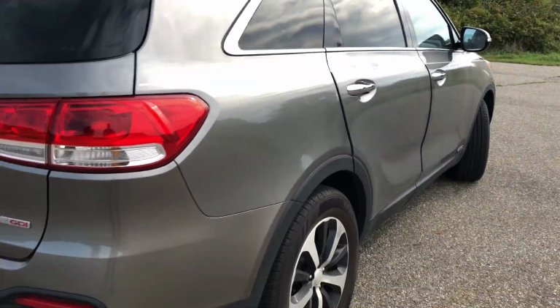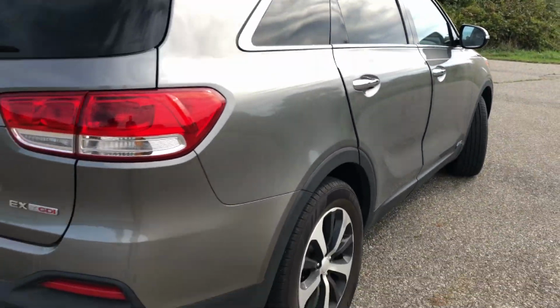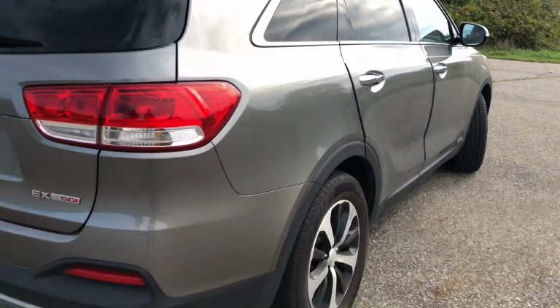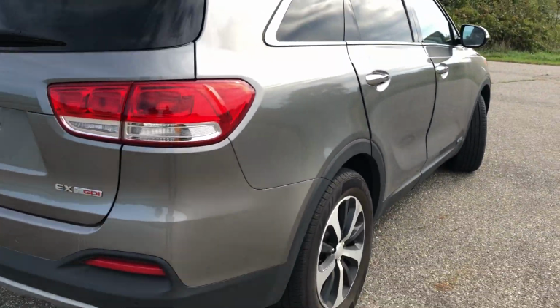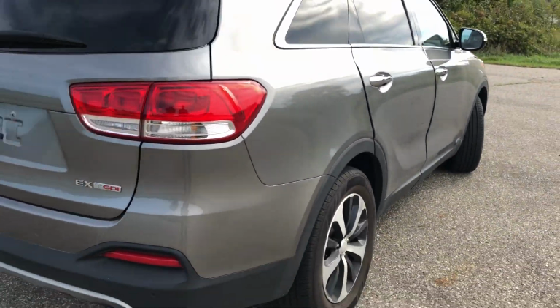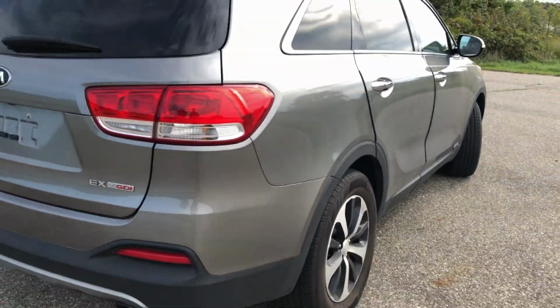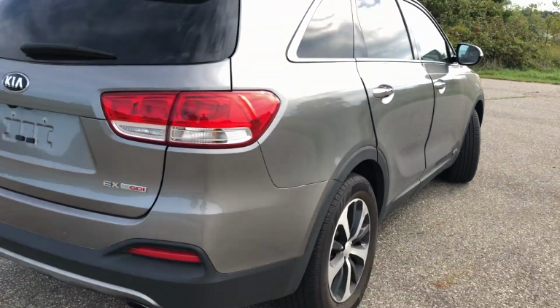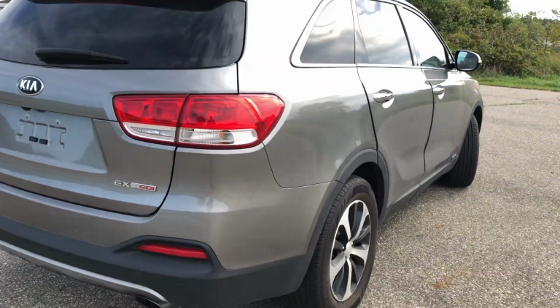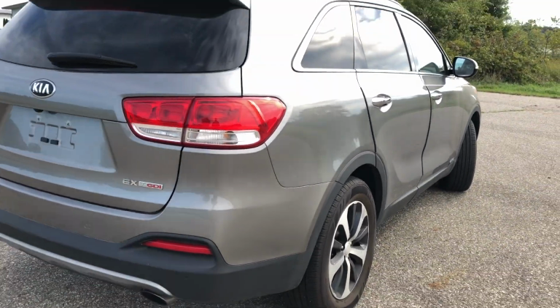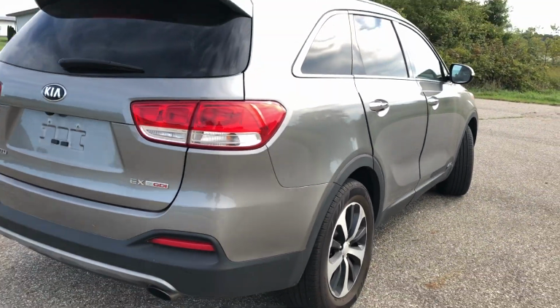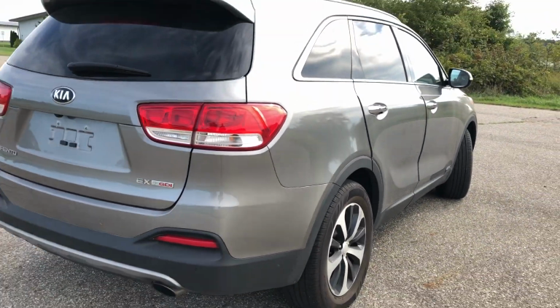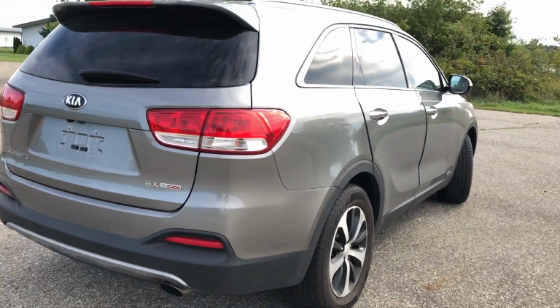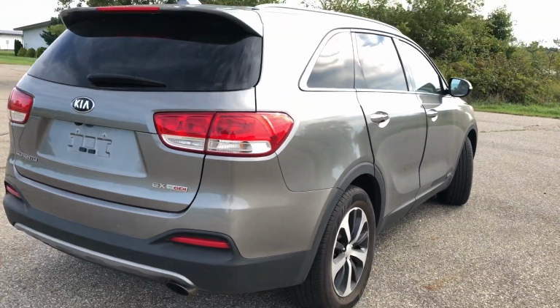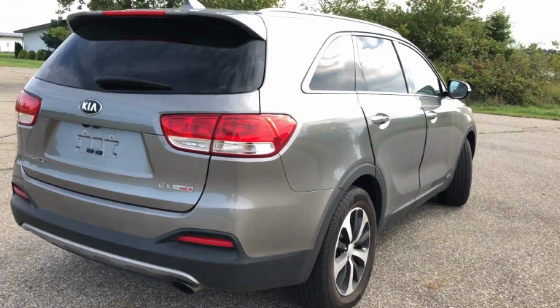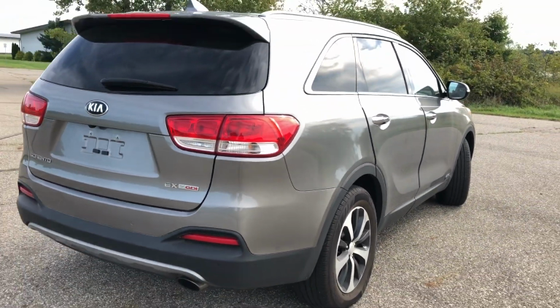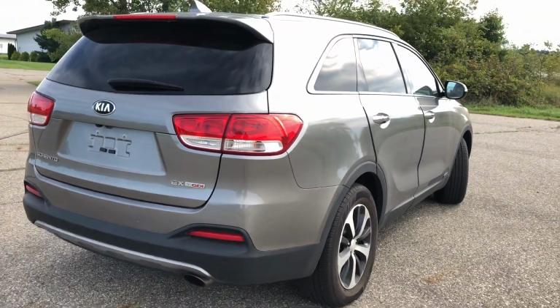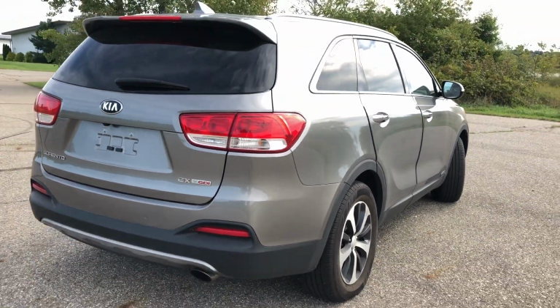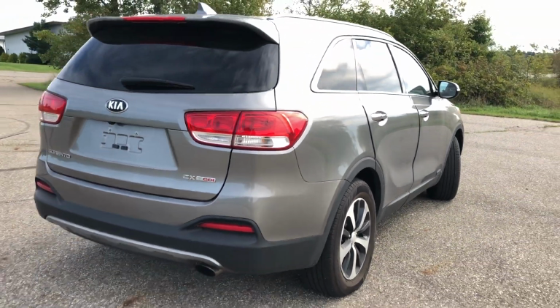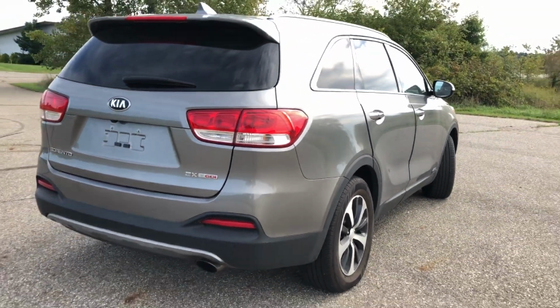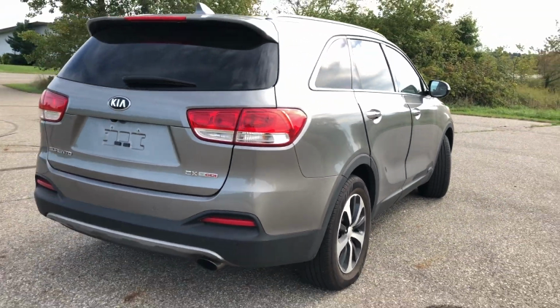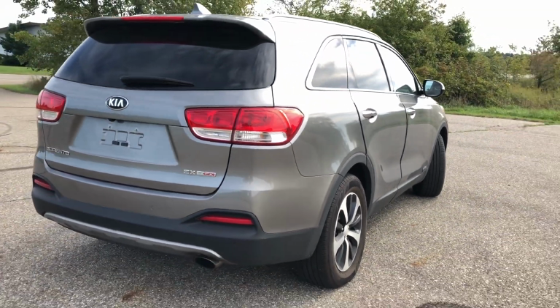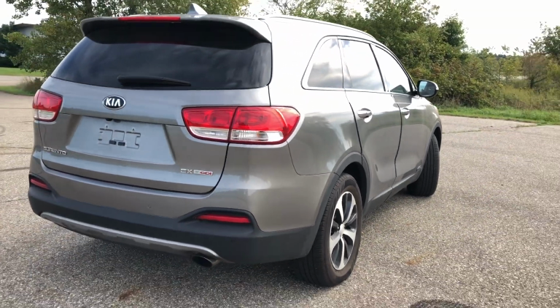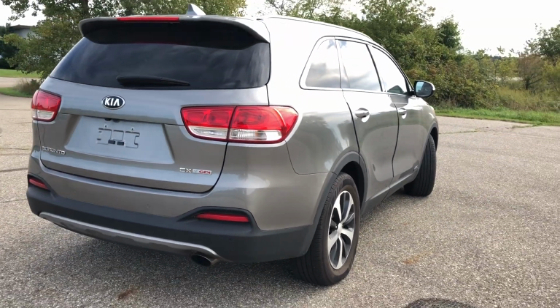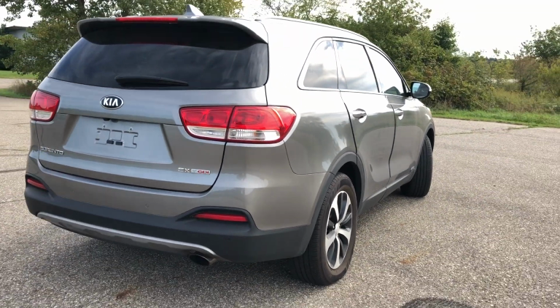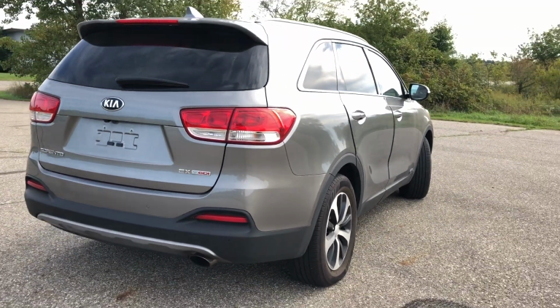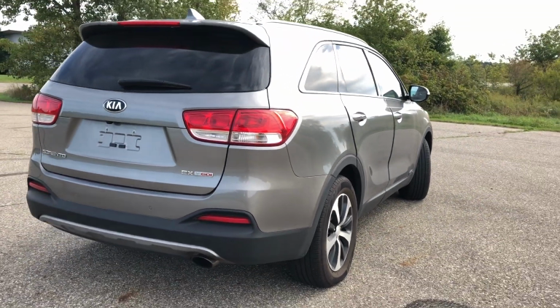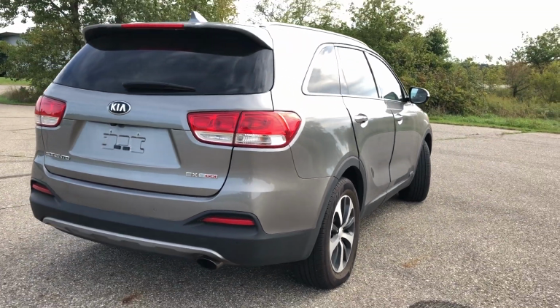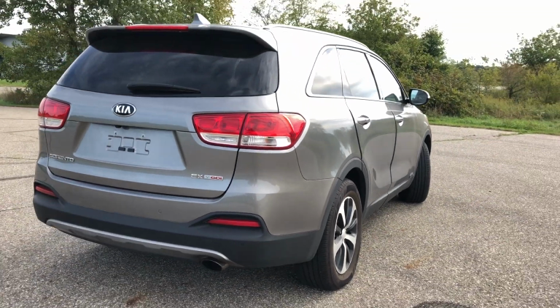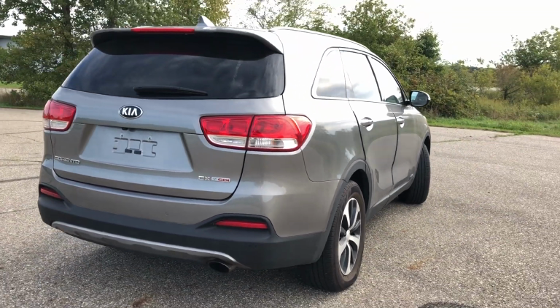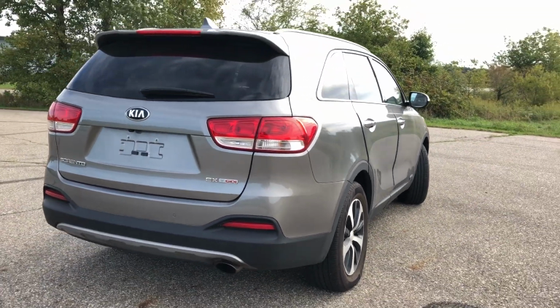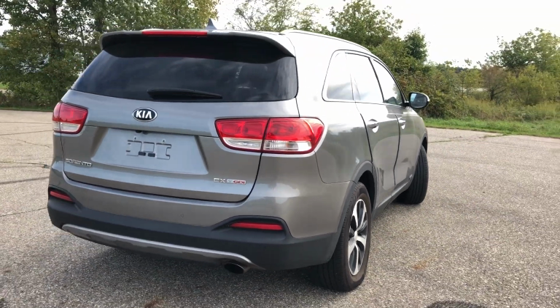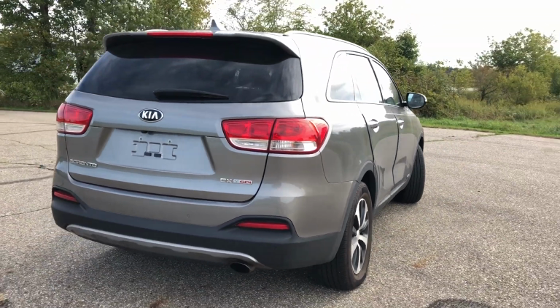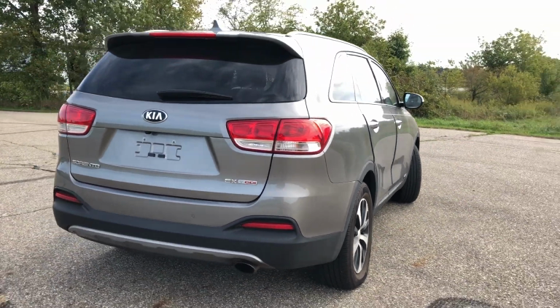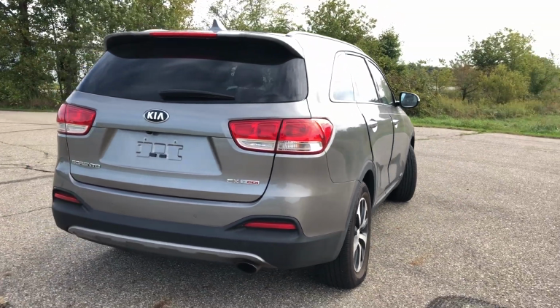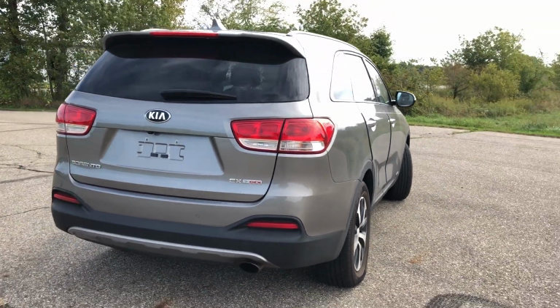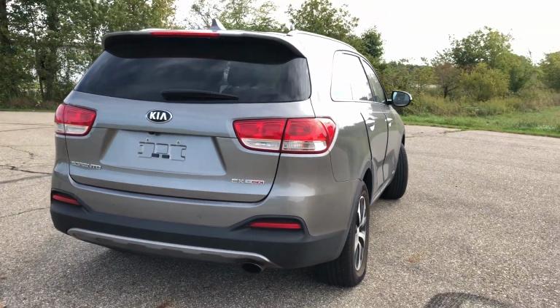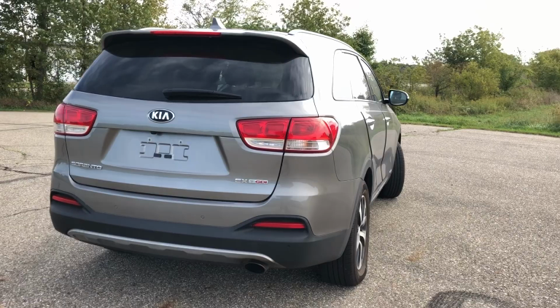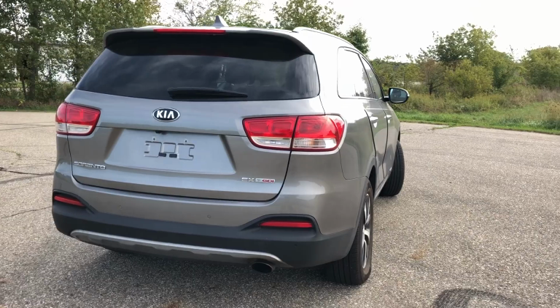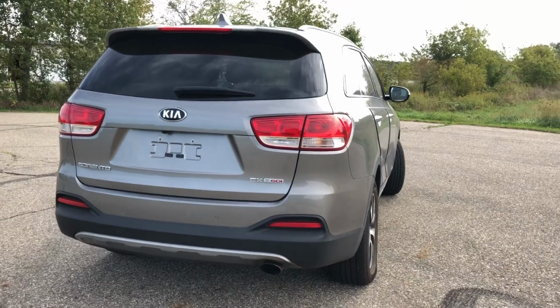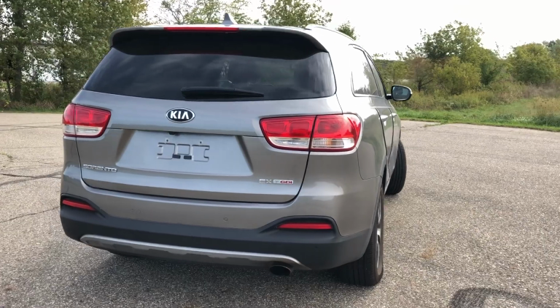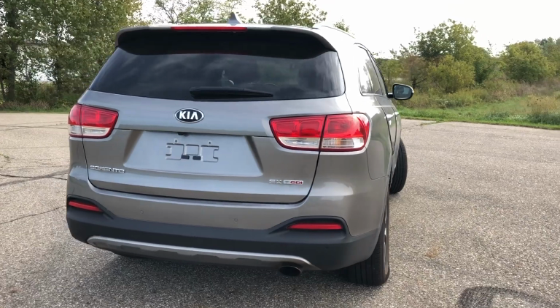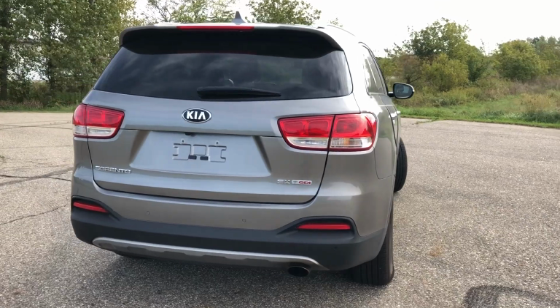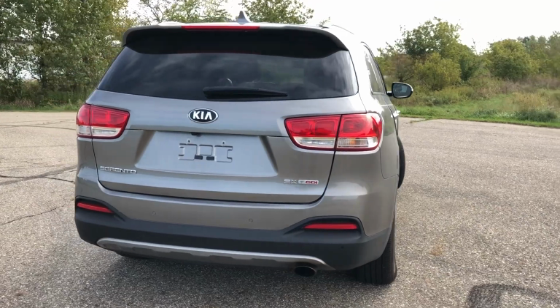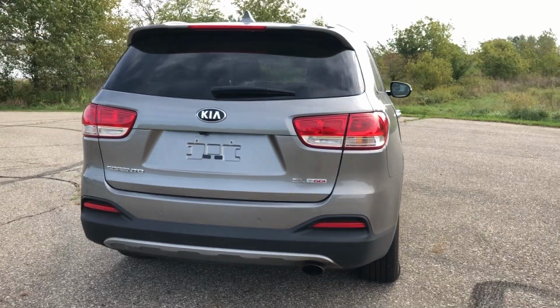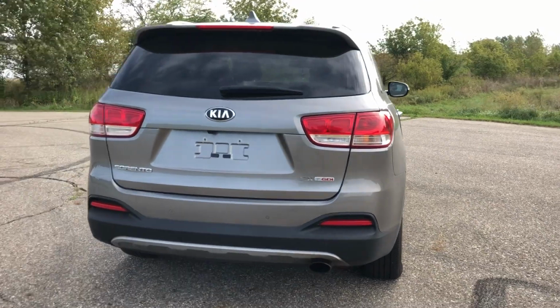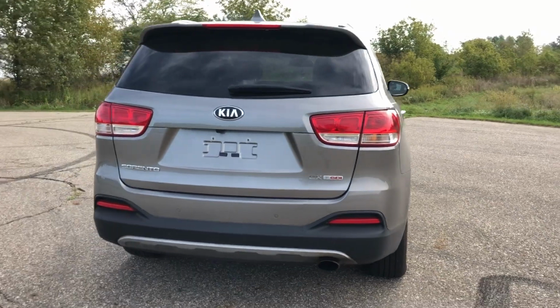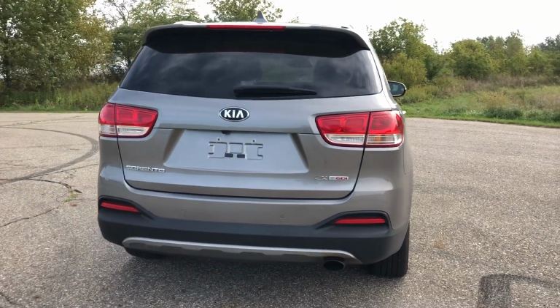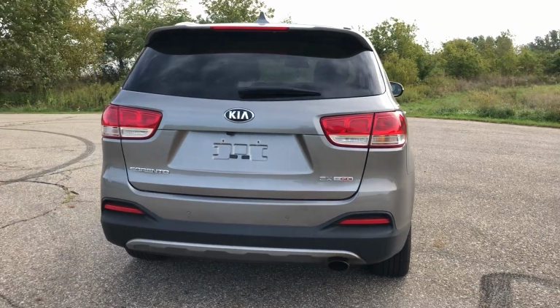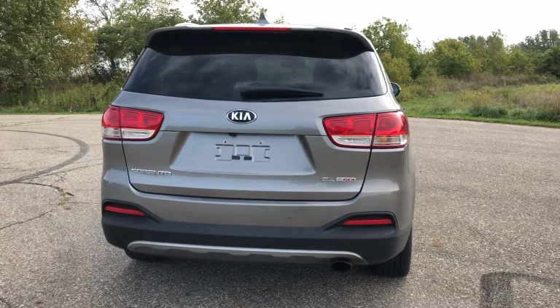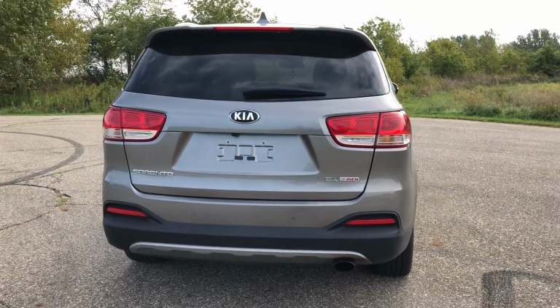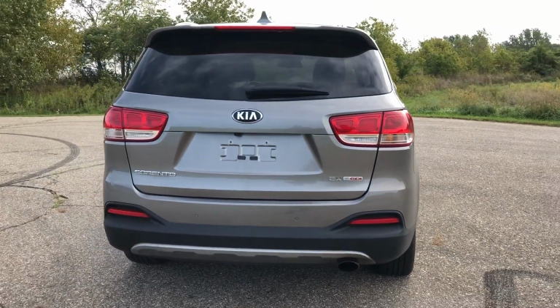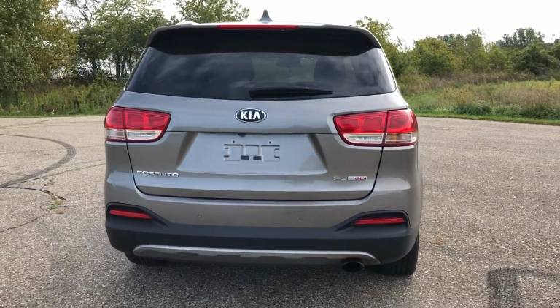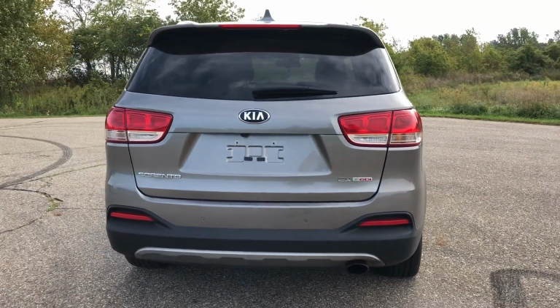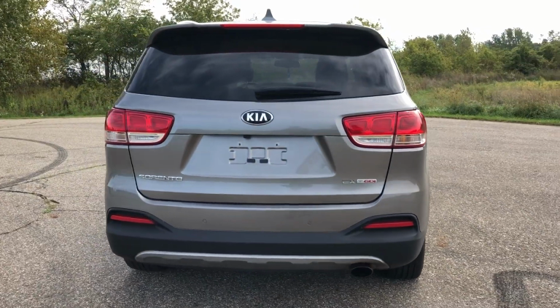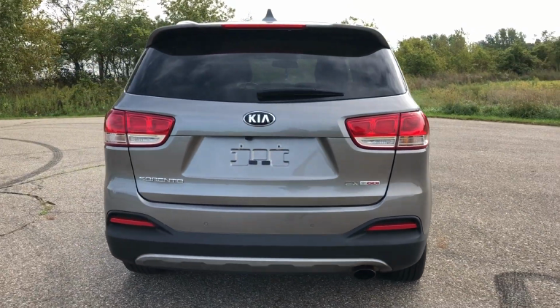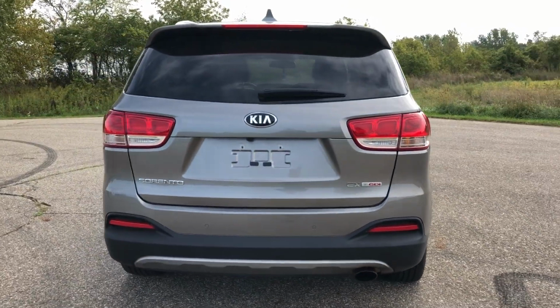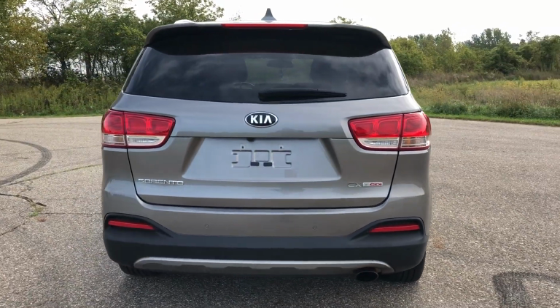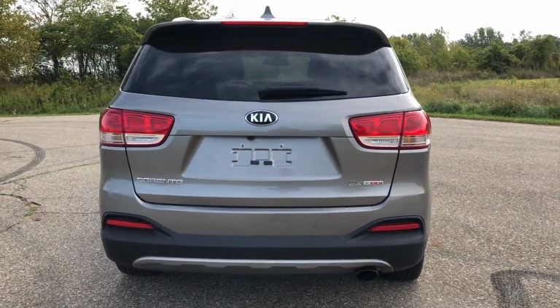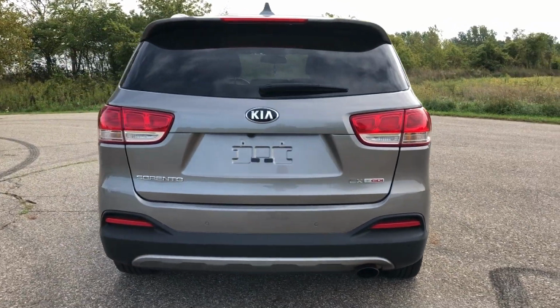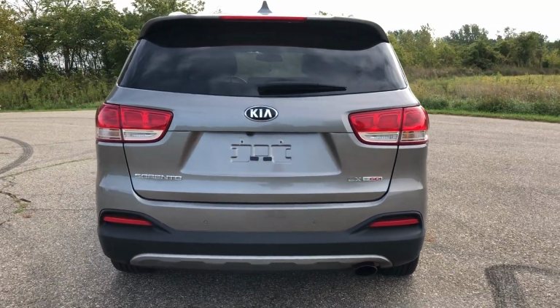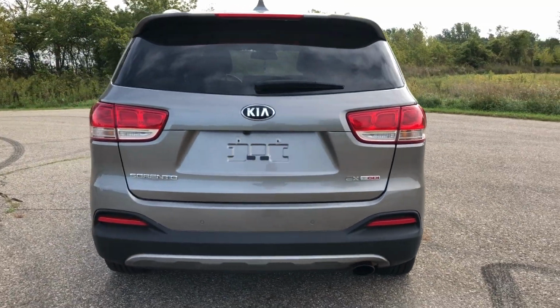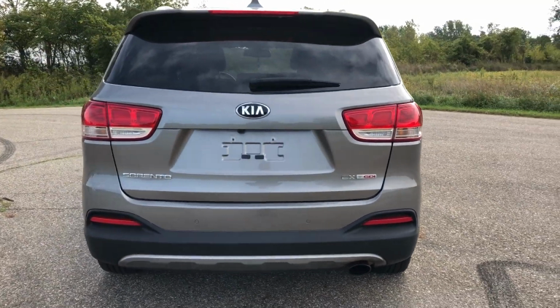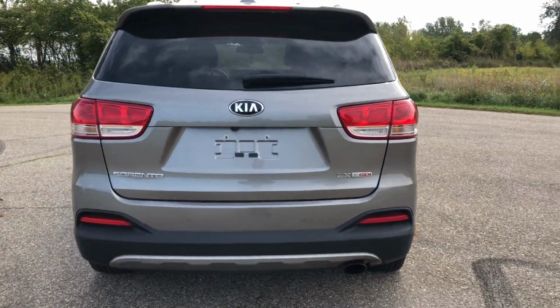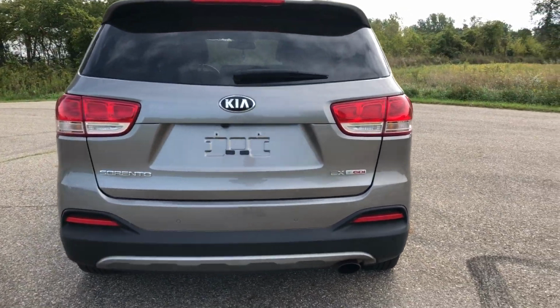If you're interested in this vehicle, give us a call. Find out pricing information and financing — 1-800-625-6335.